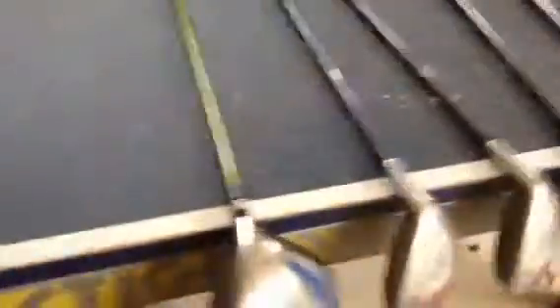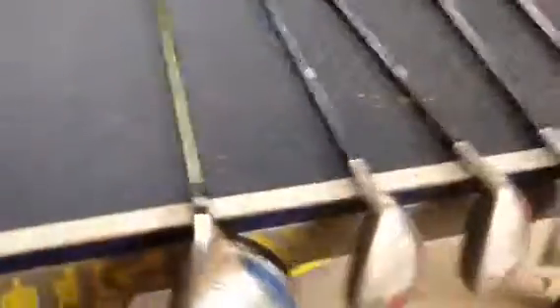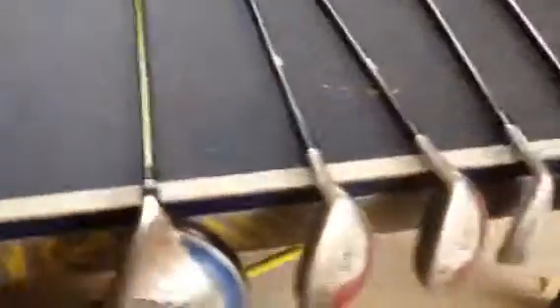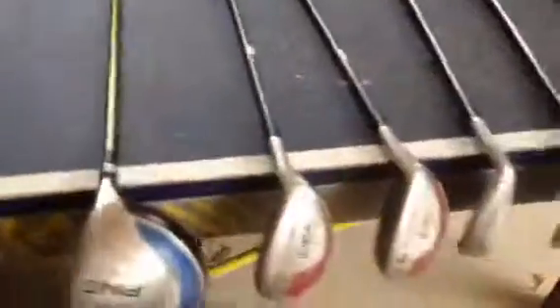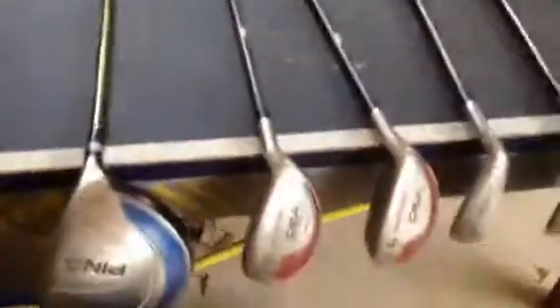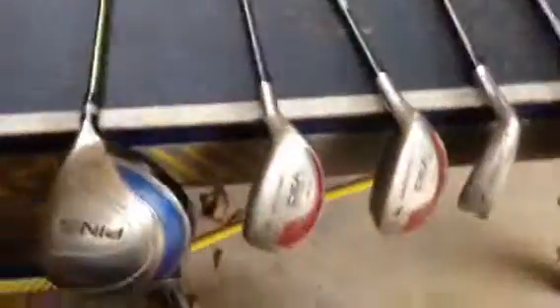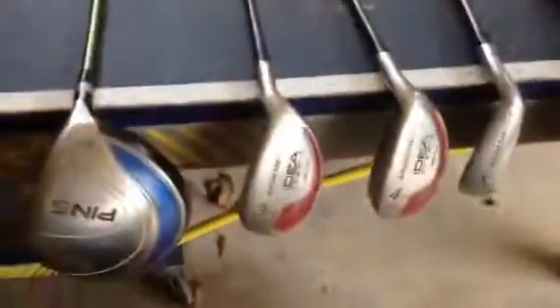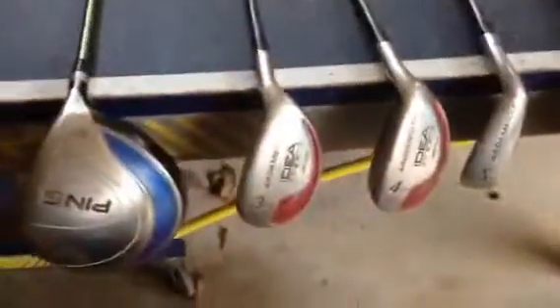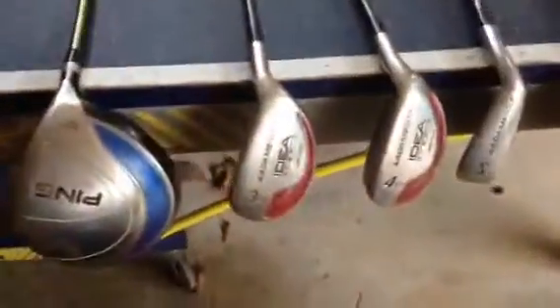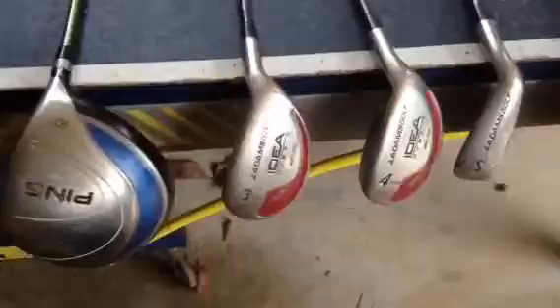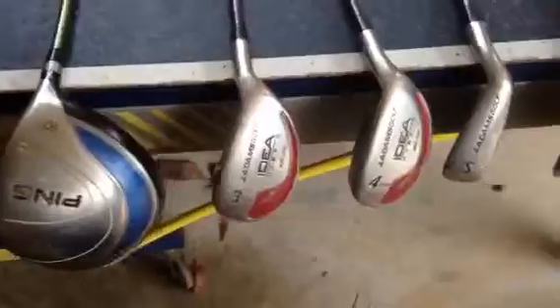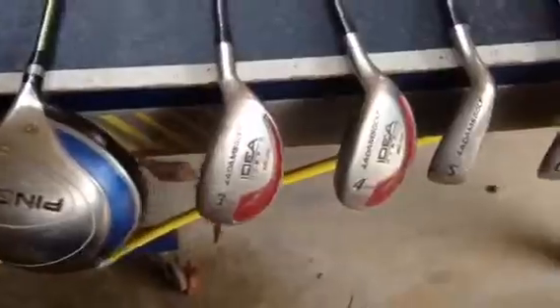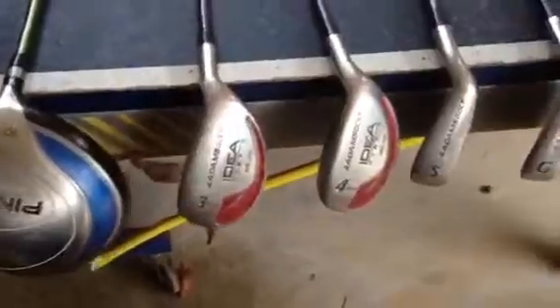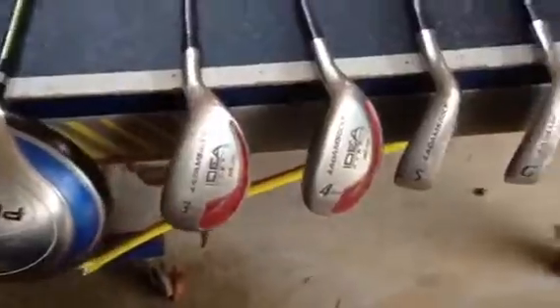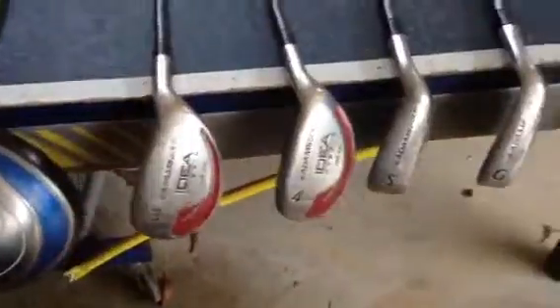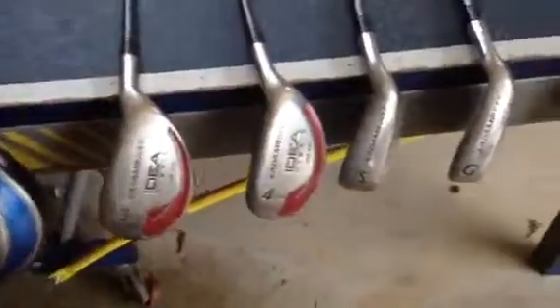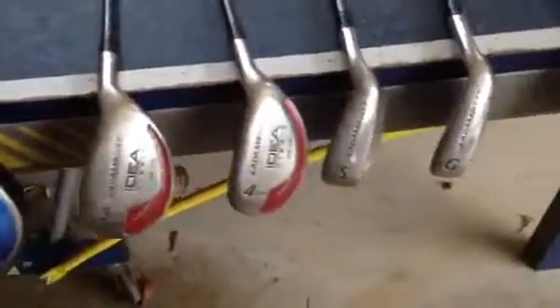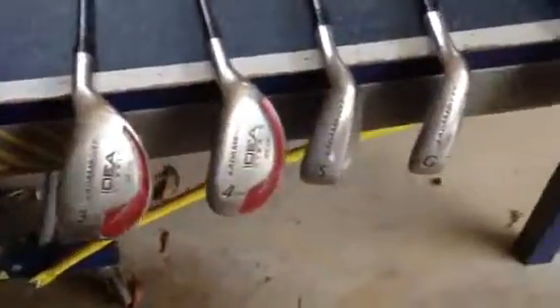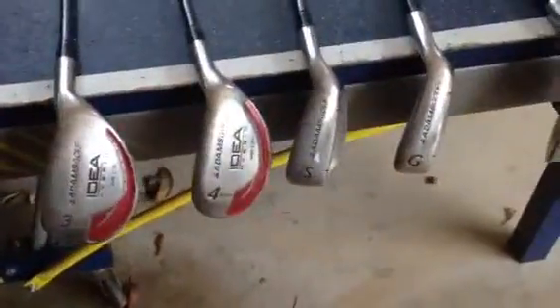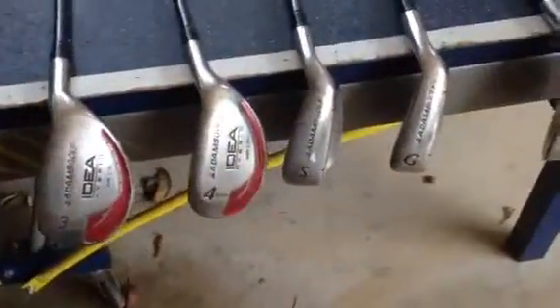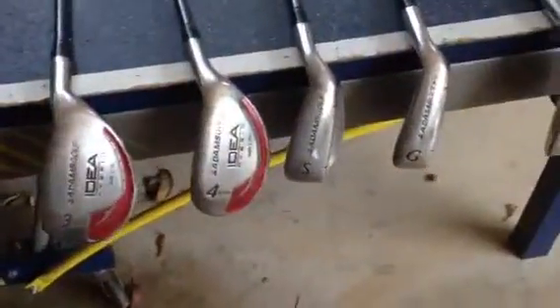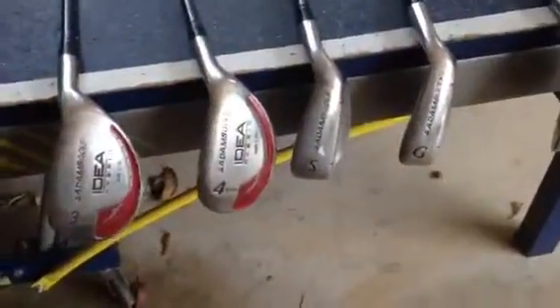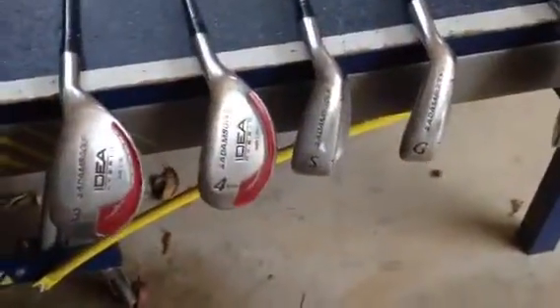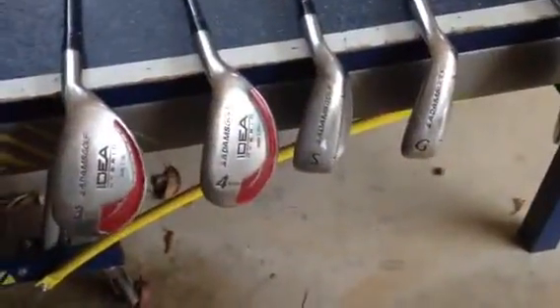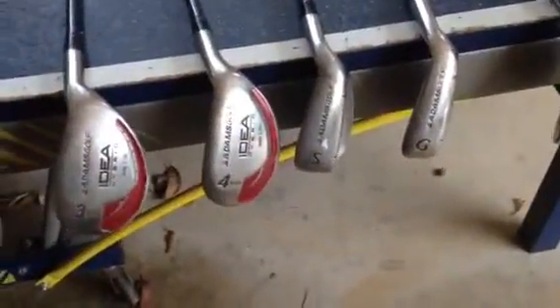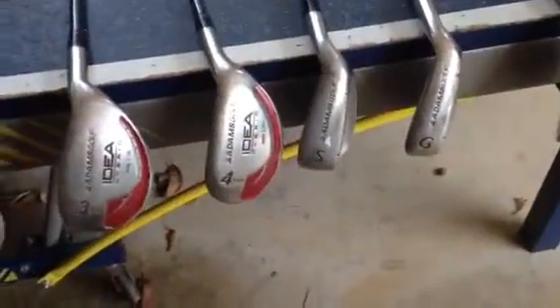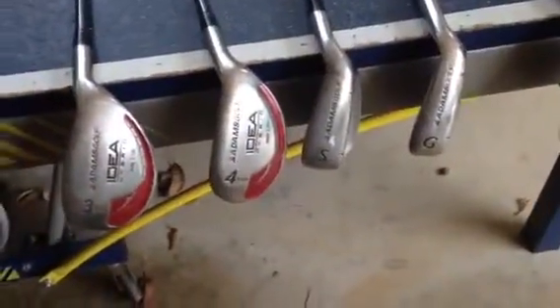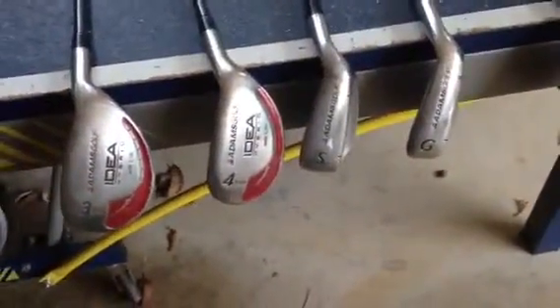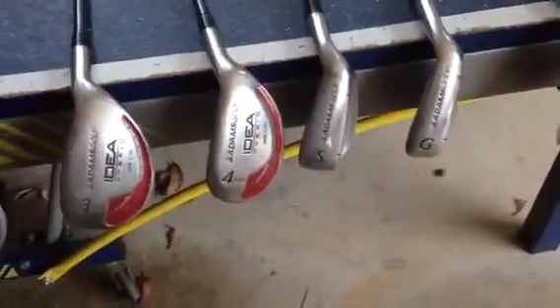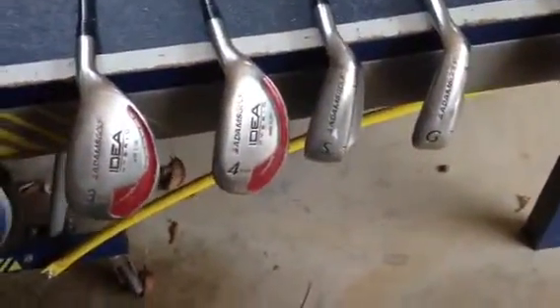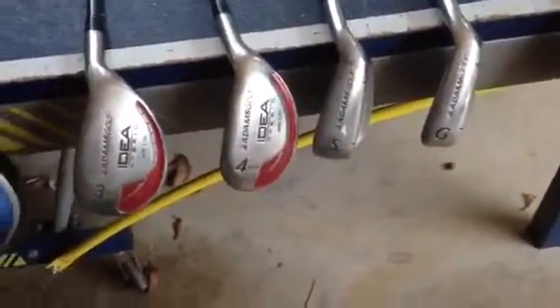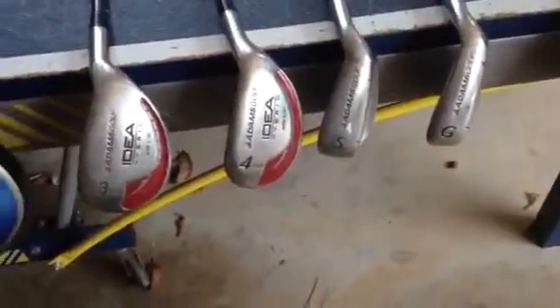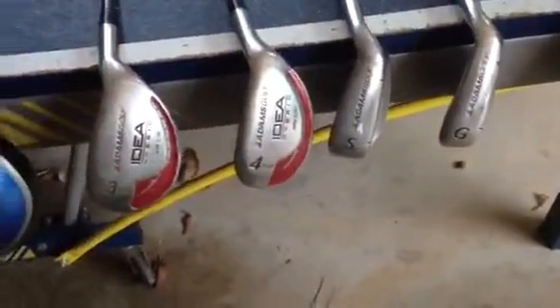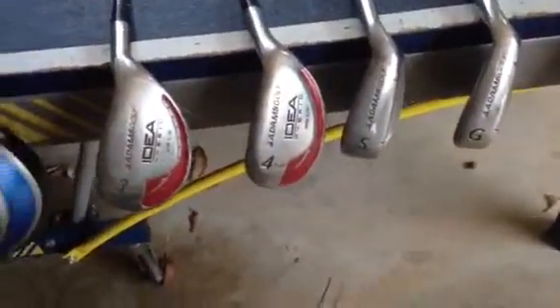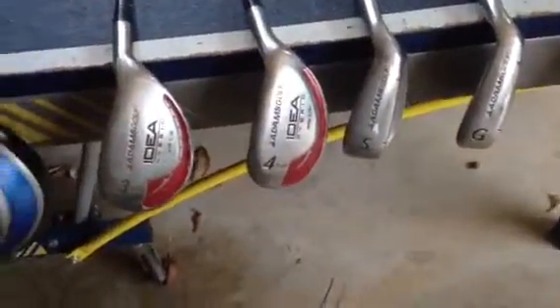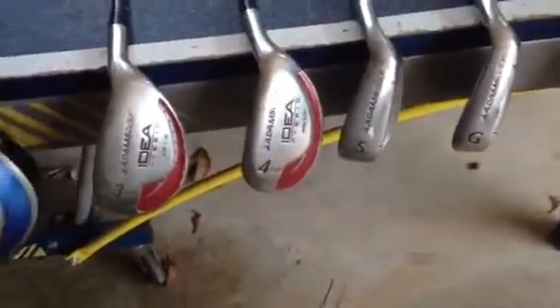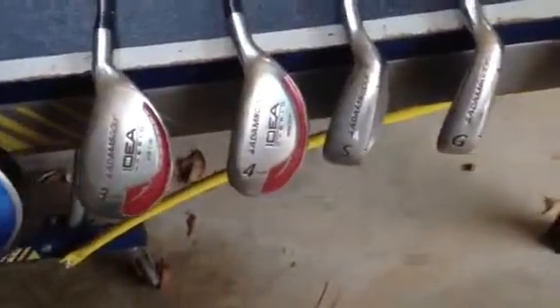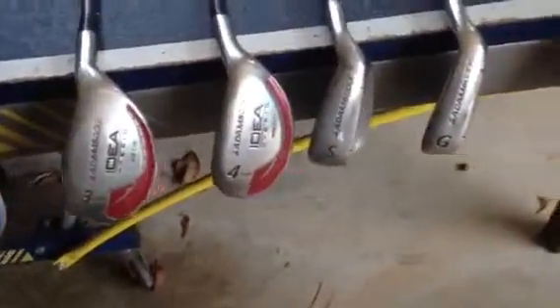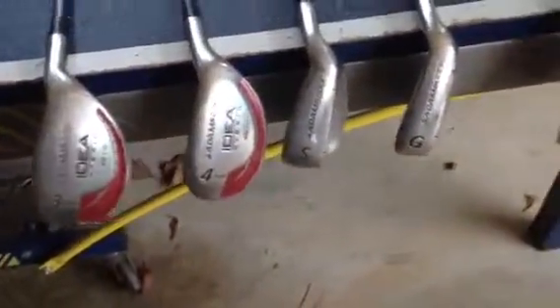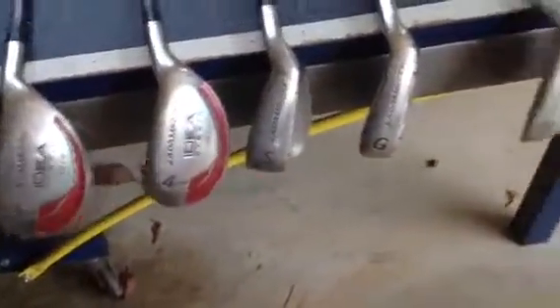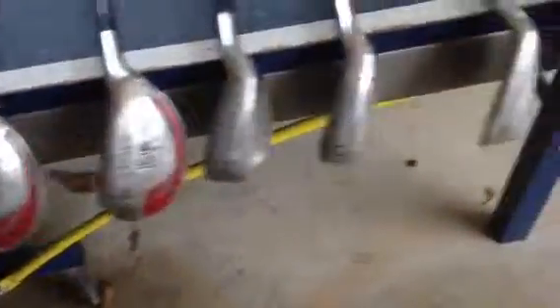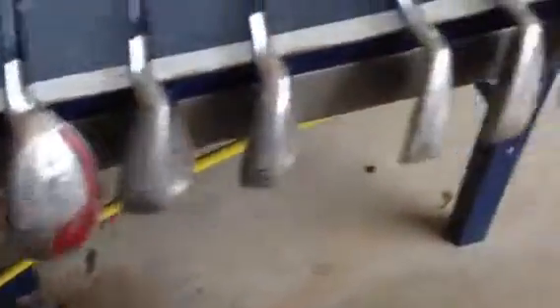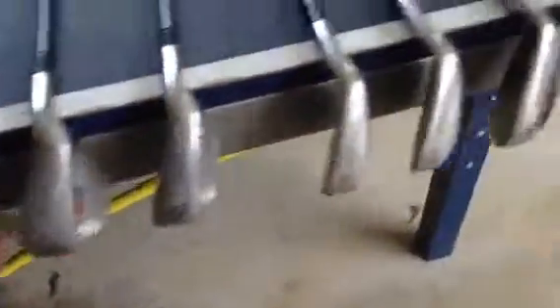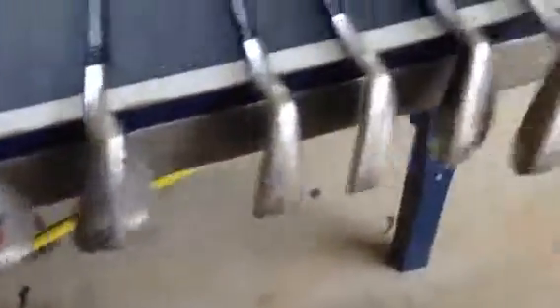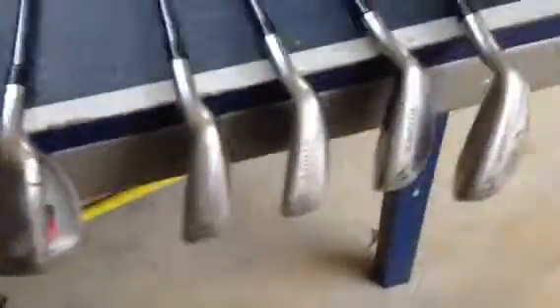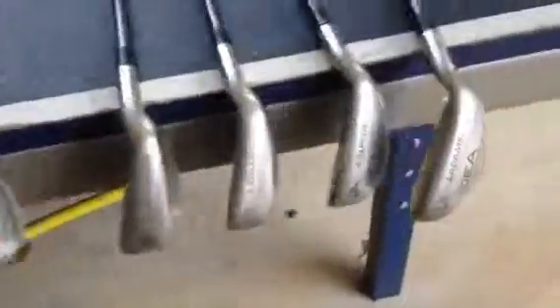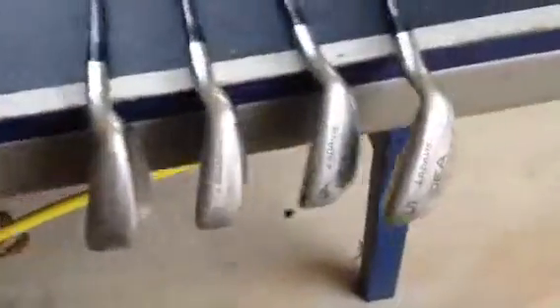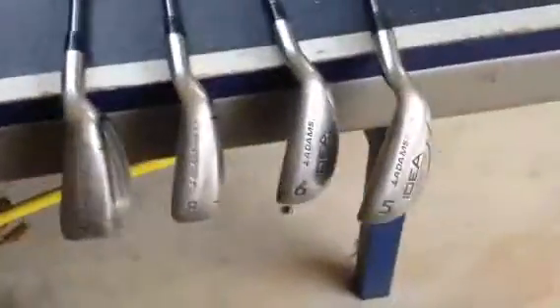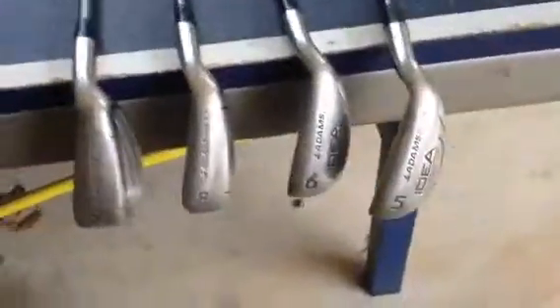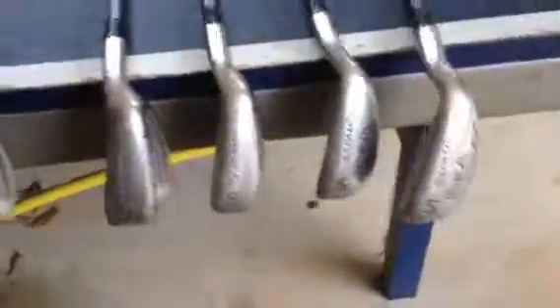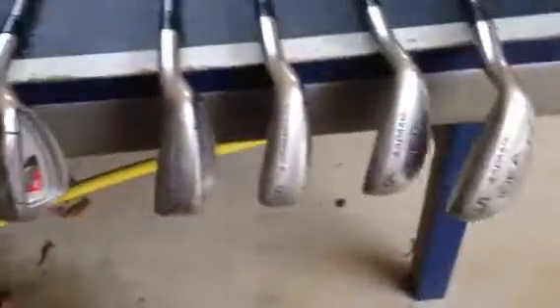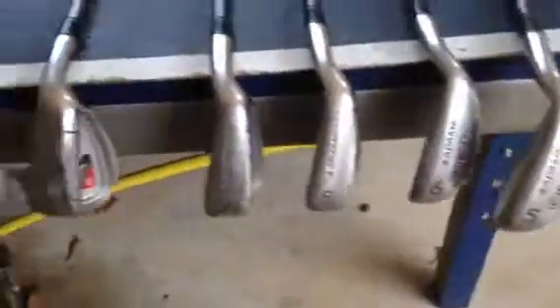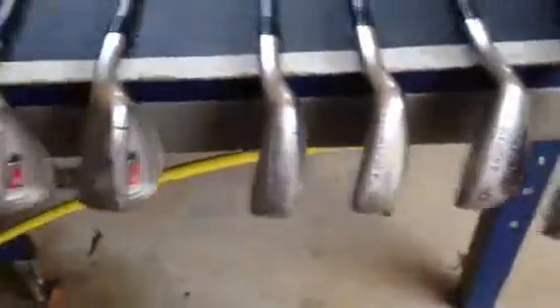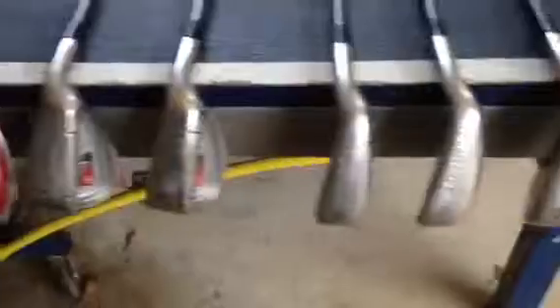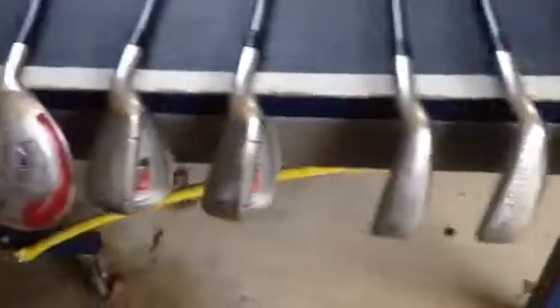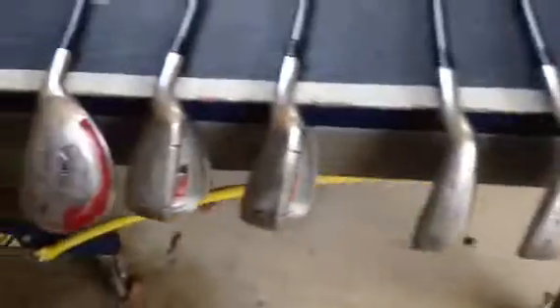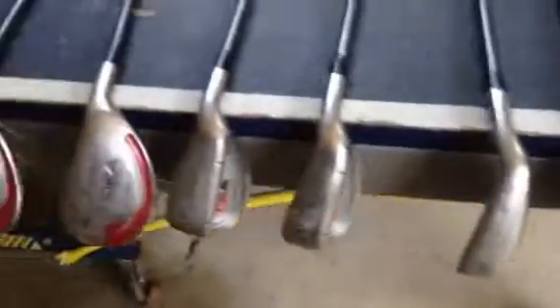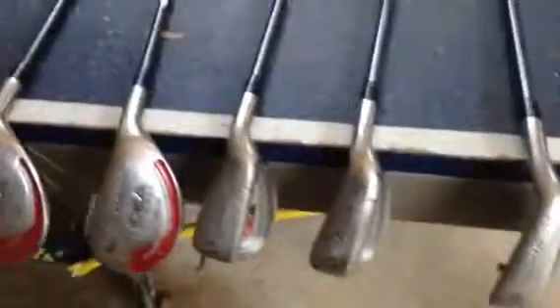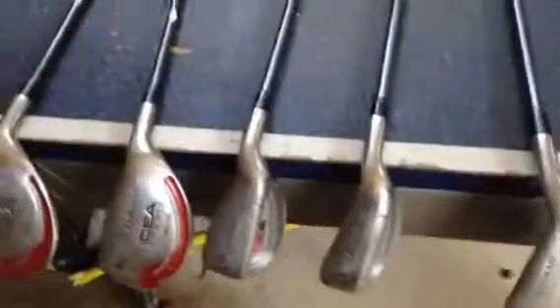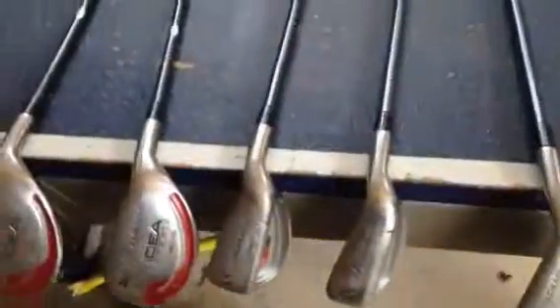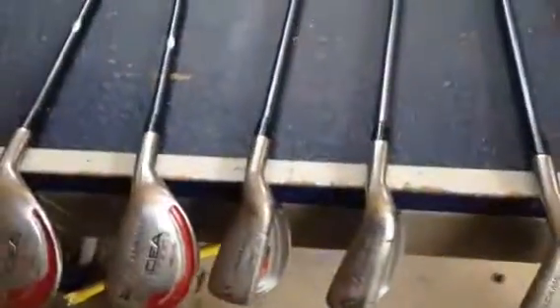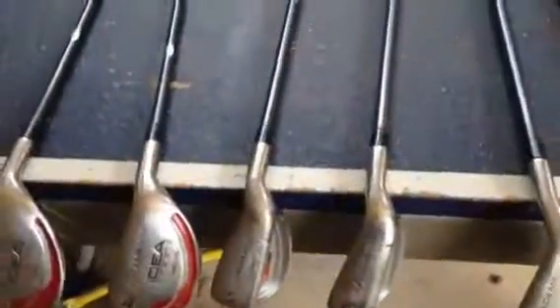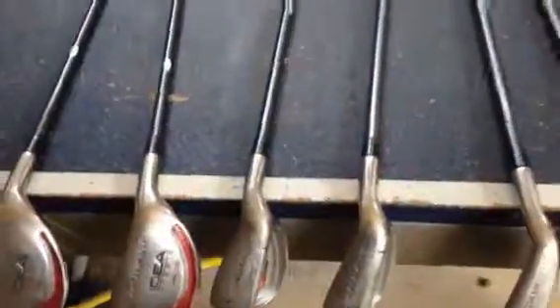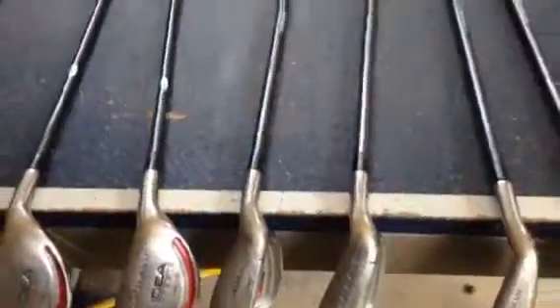And over here you've got a 3 or 4, 5, 3 or 4, and then a 5, 6, 8, 9 in the wedges.